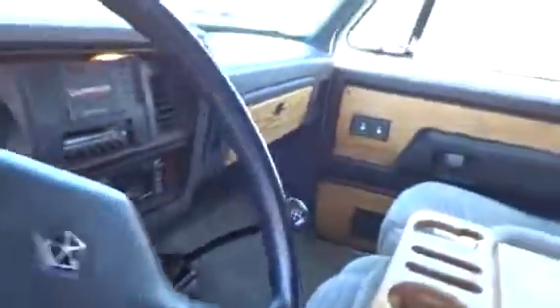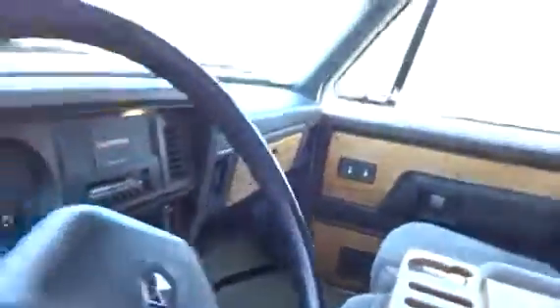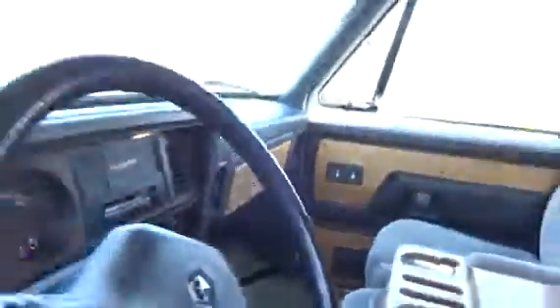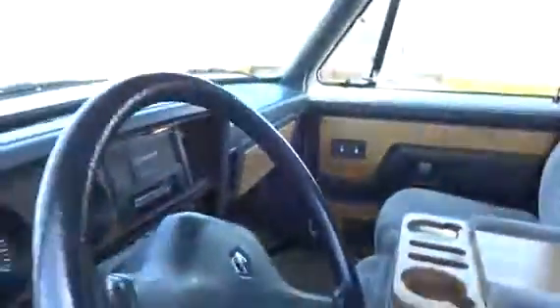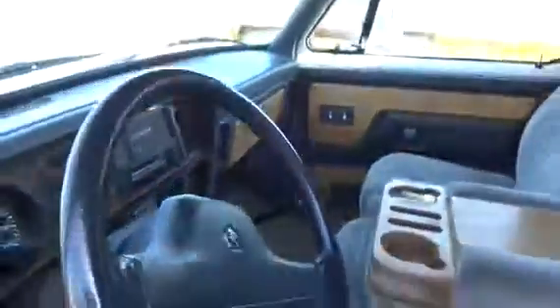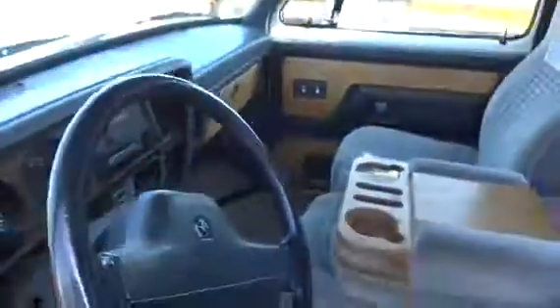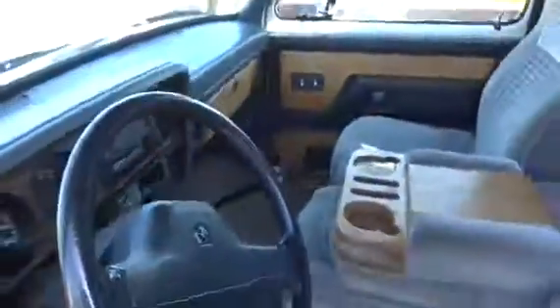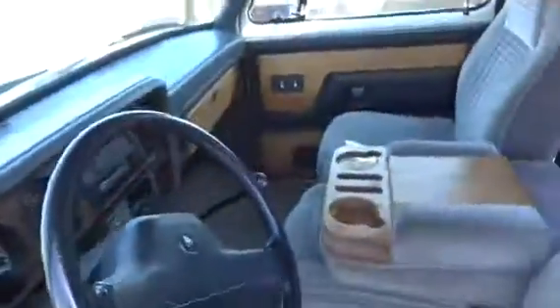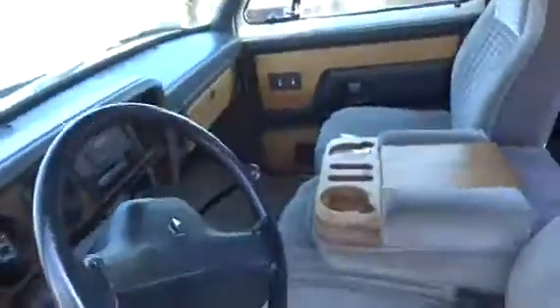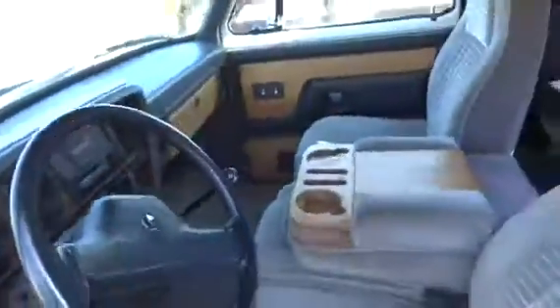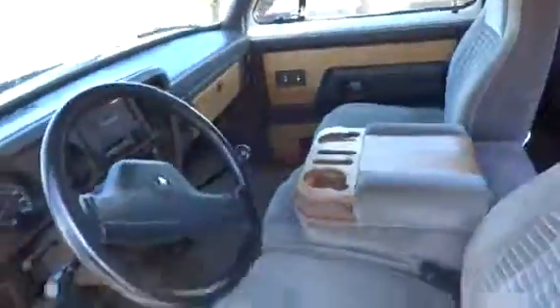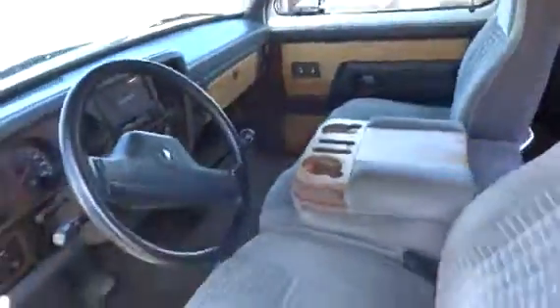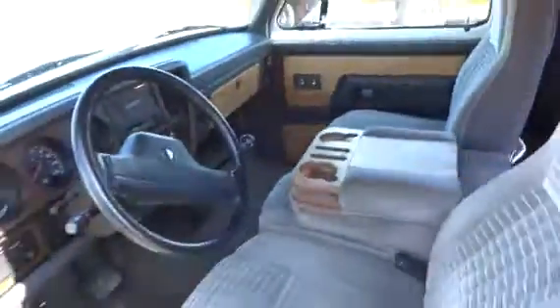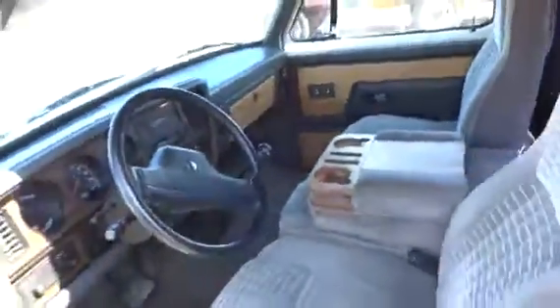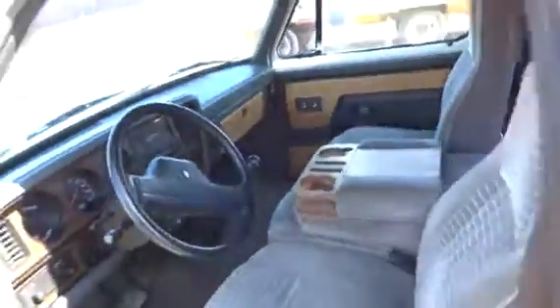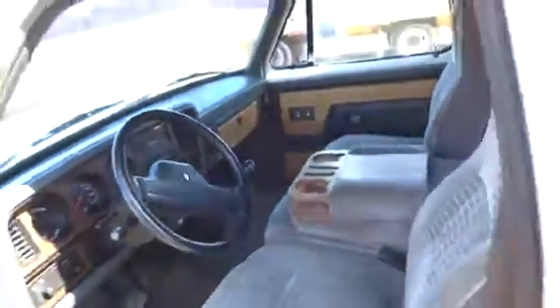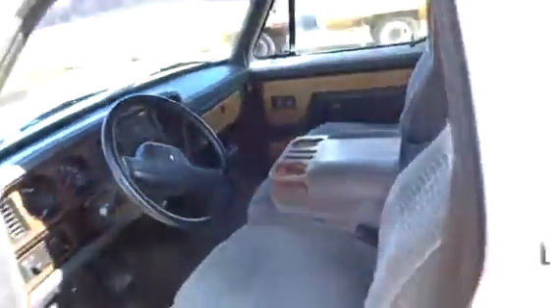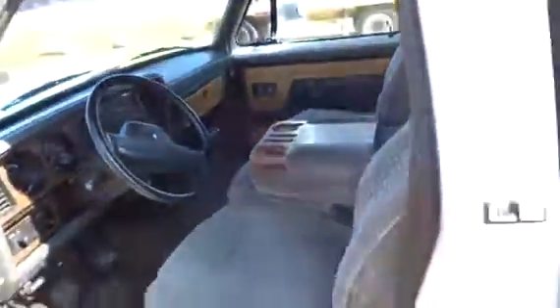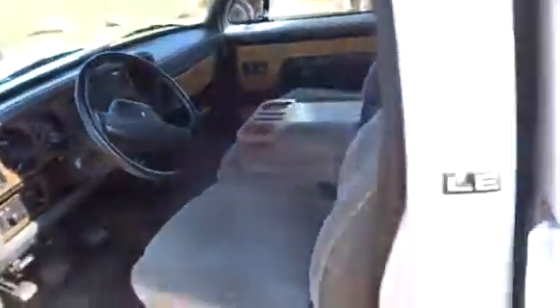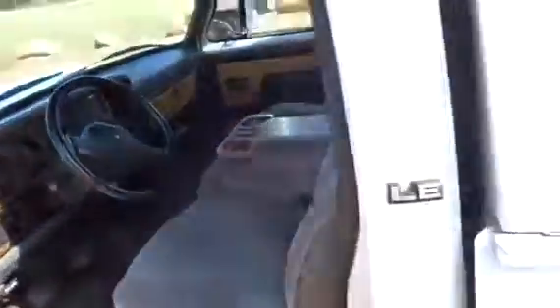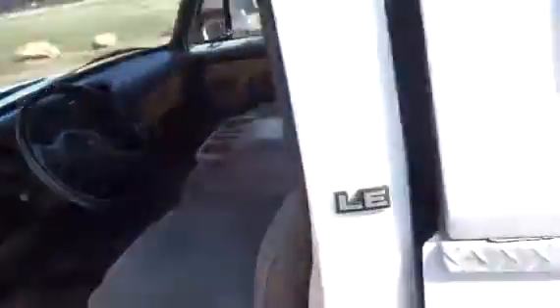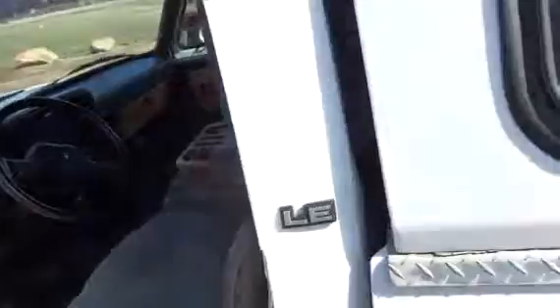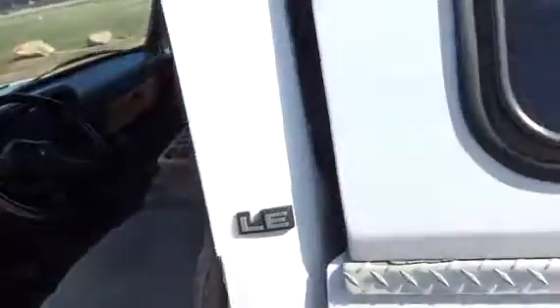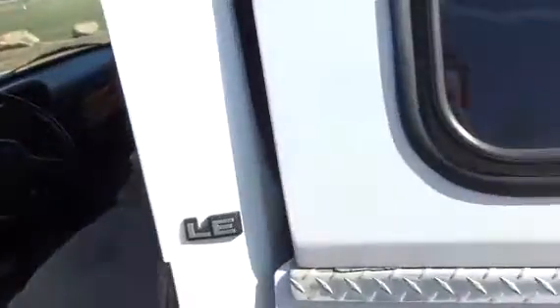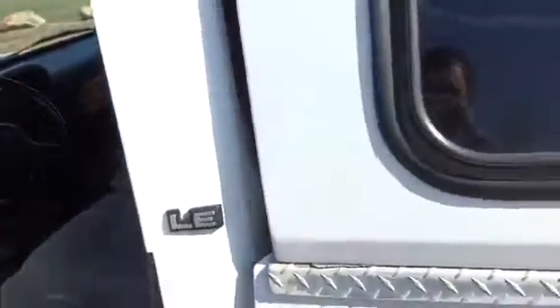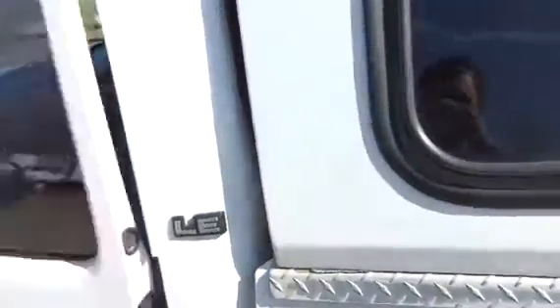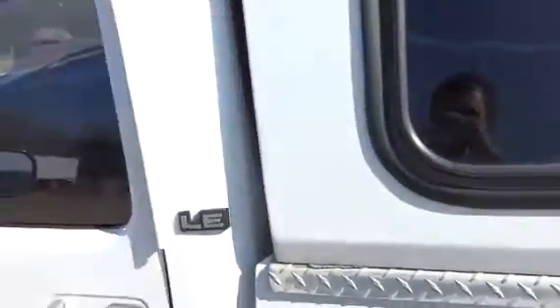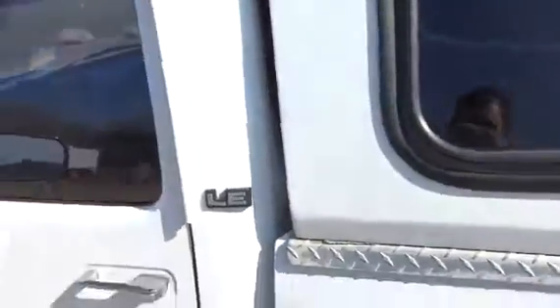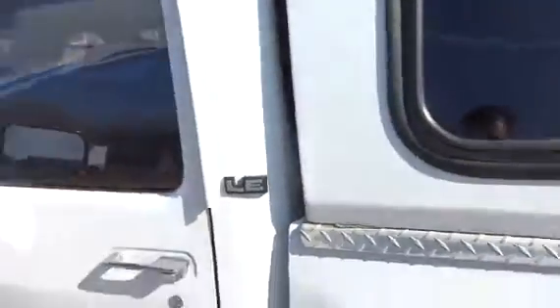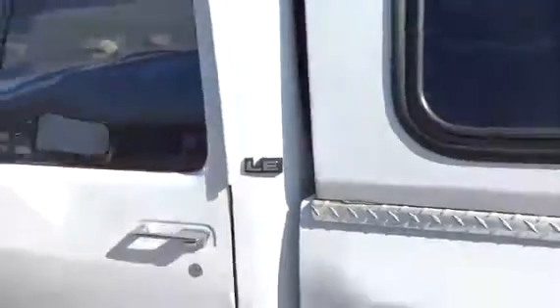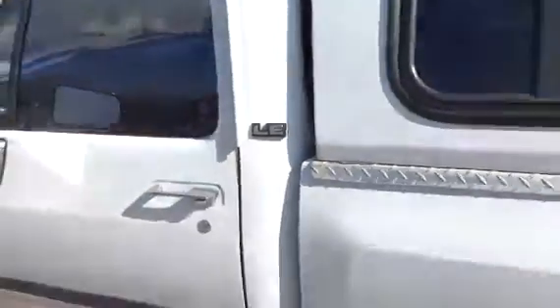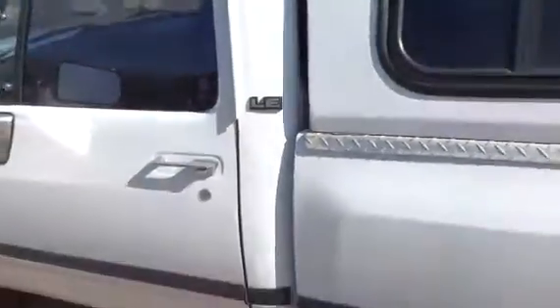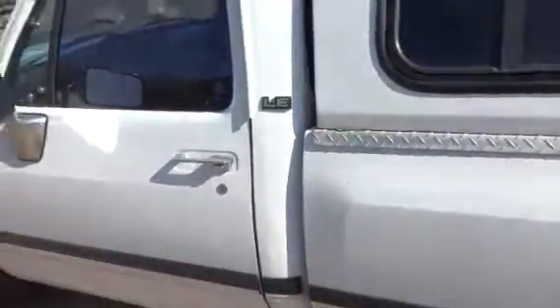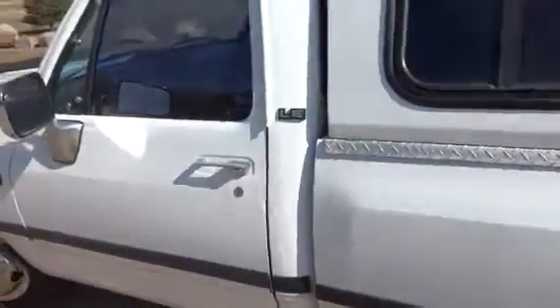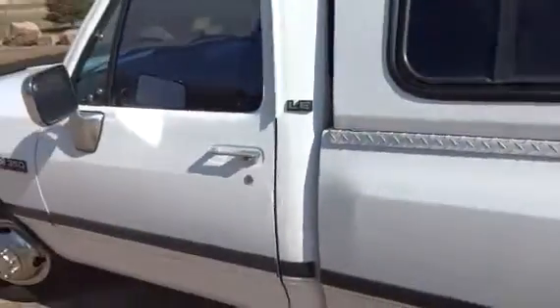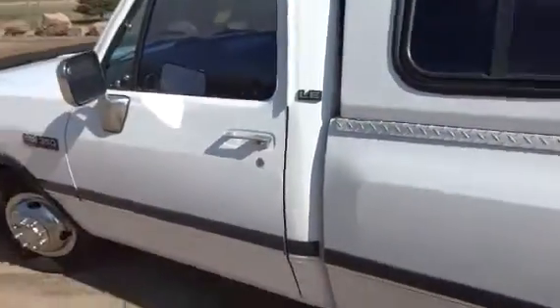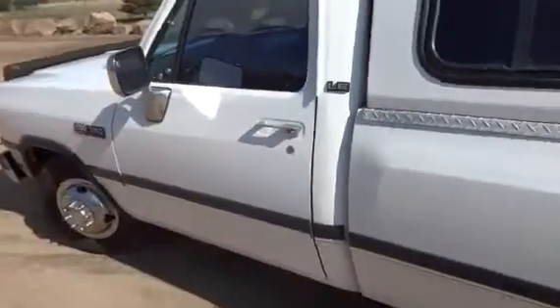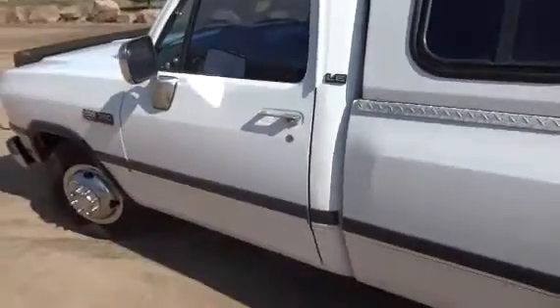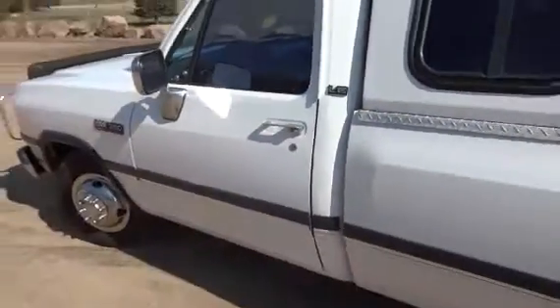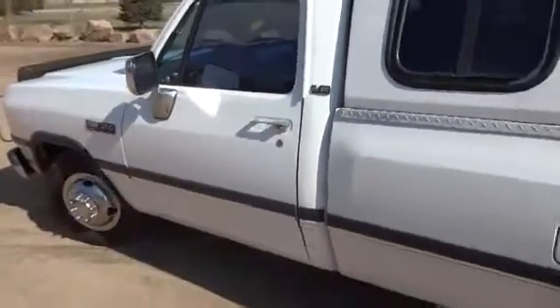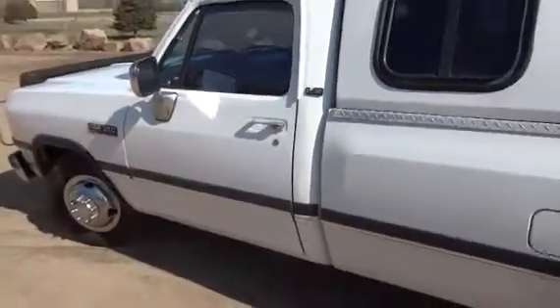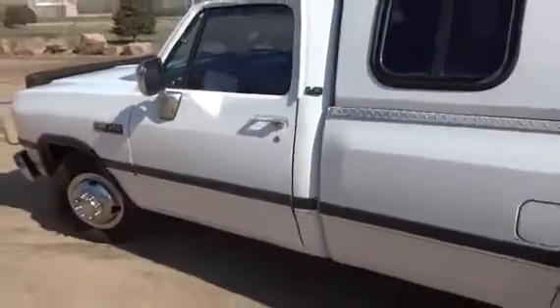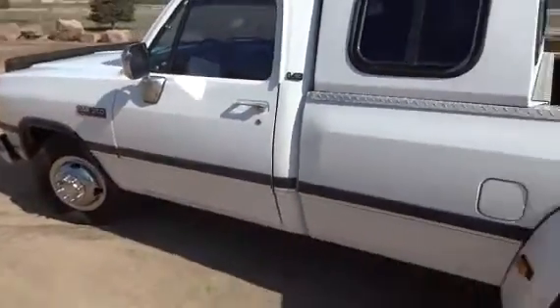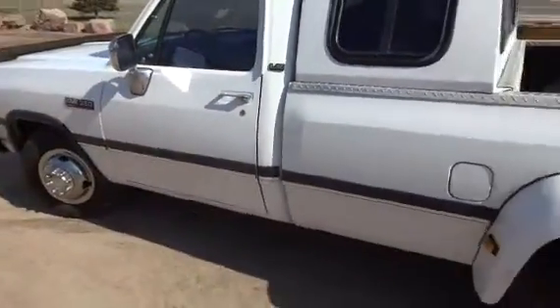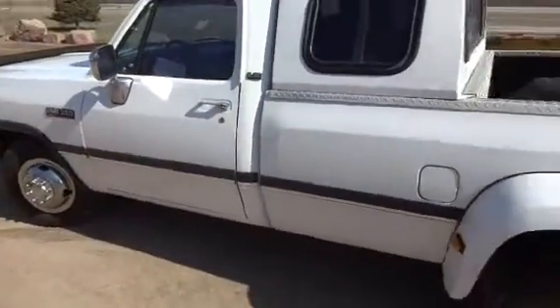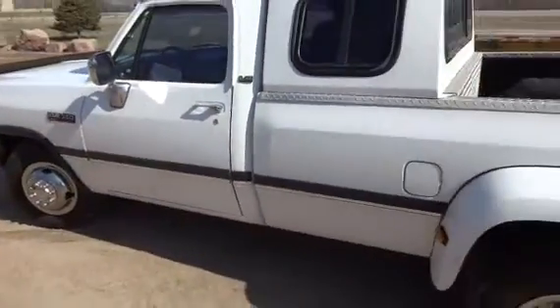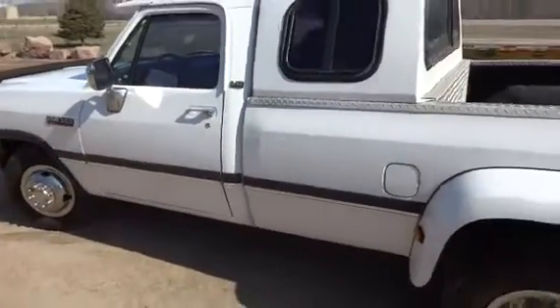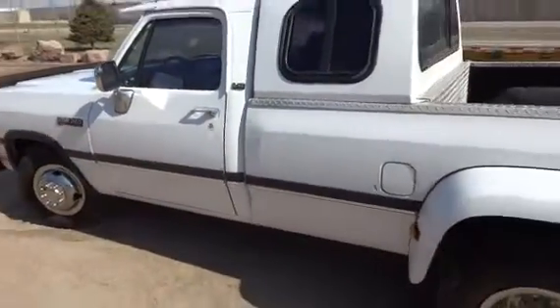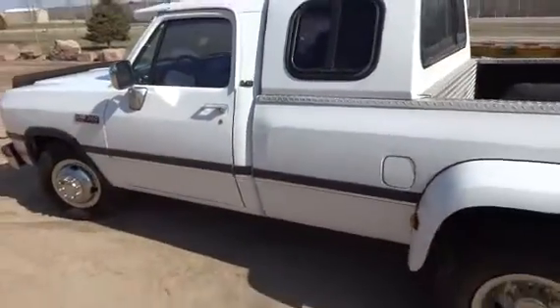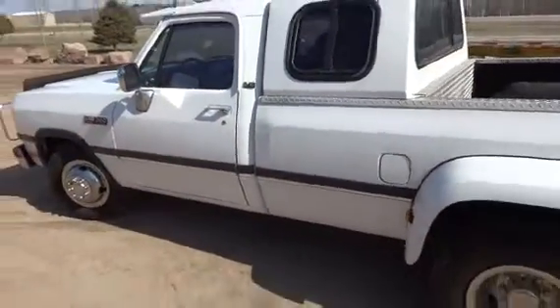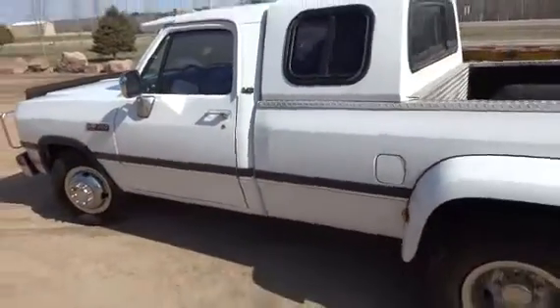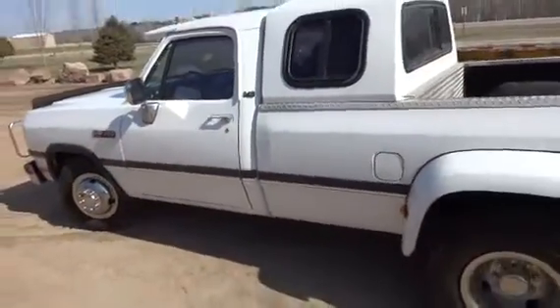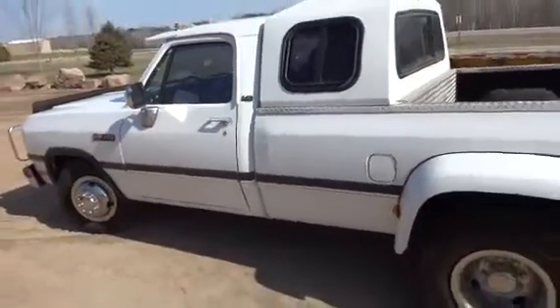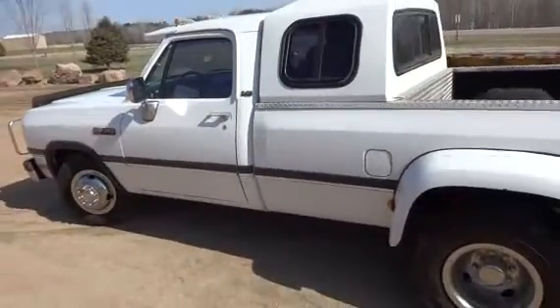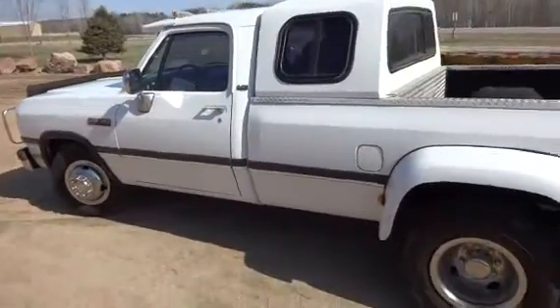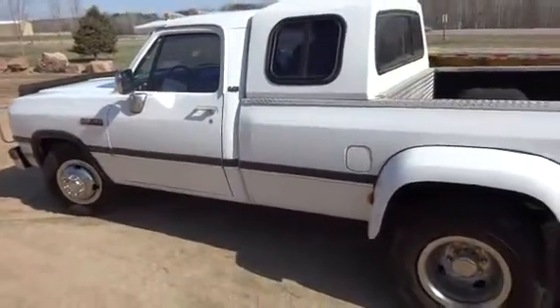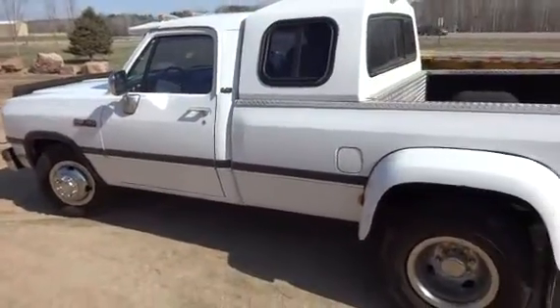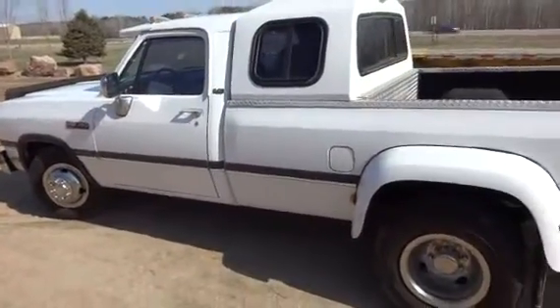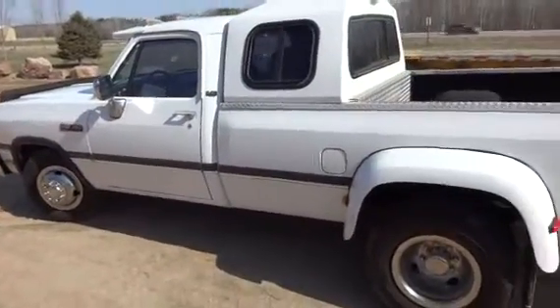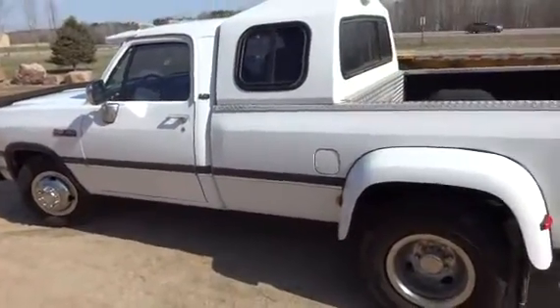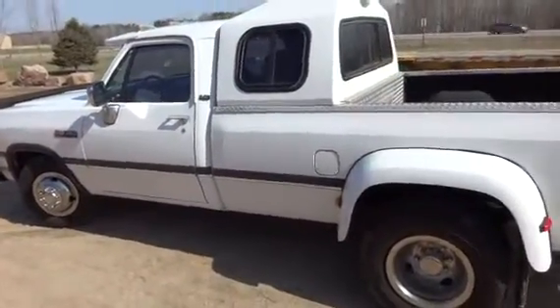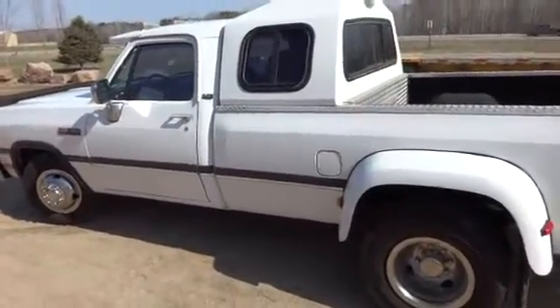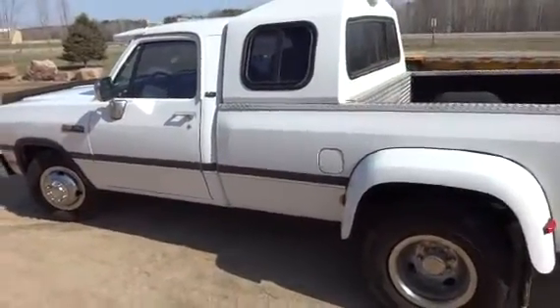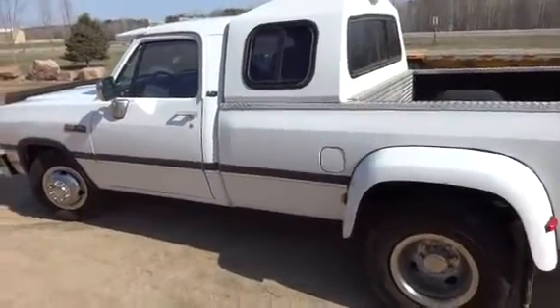Really nice truck here guys. It's gonna be sold at auction time. Thank you for watching my video.